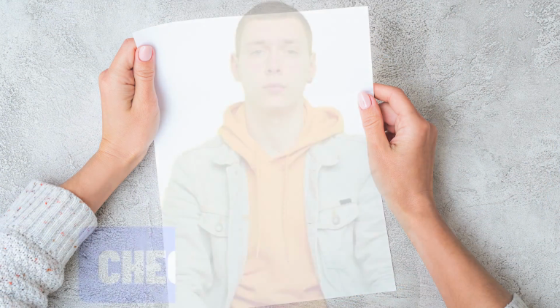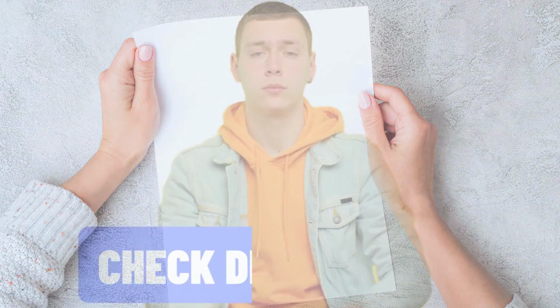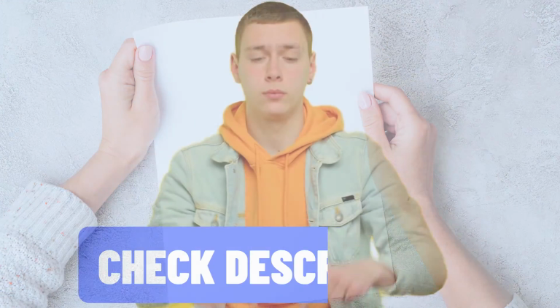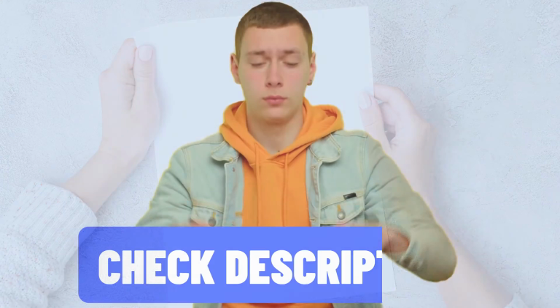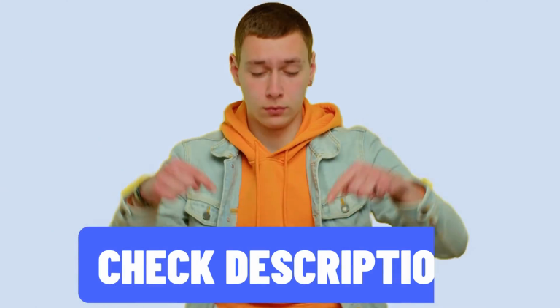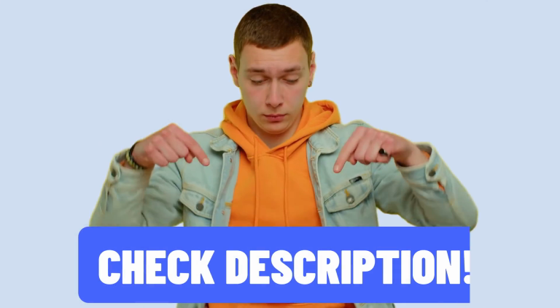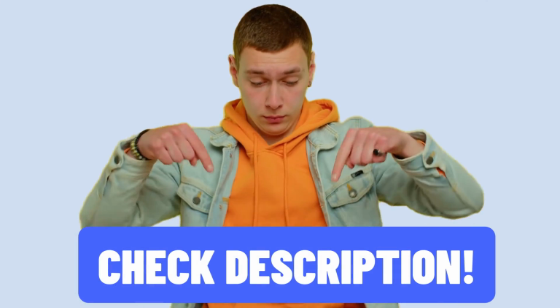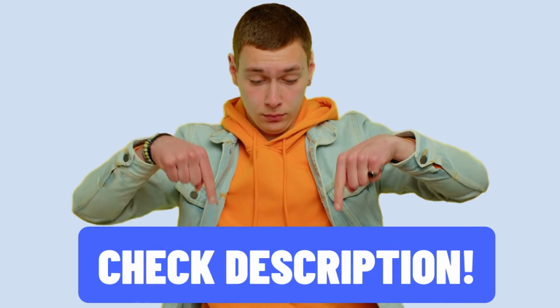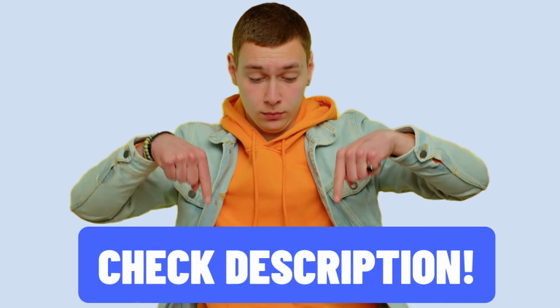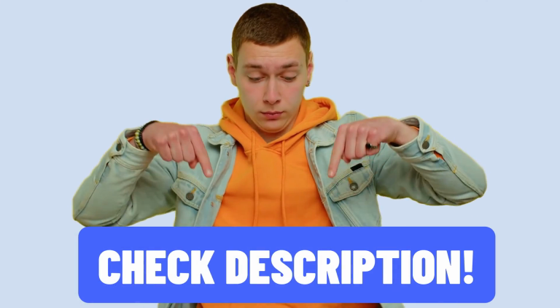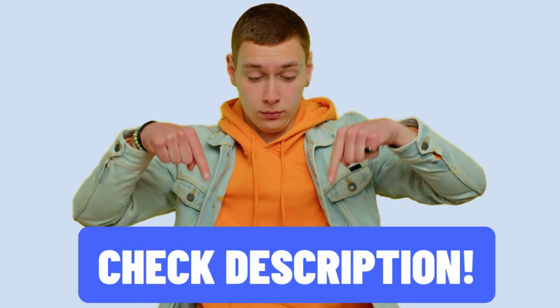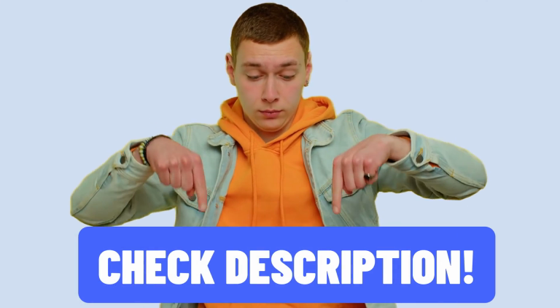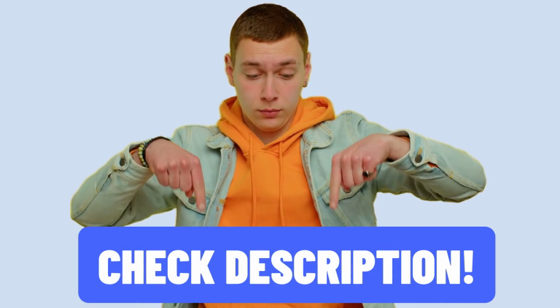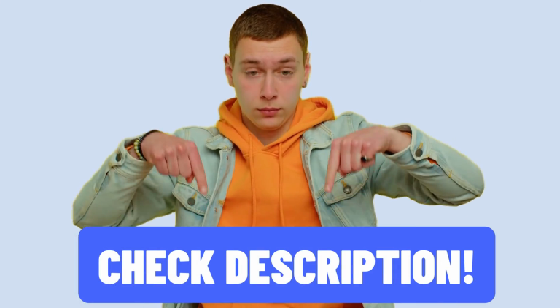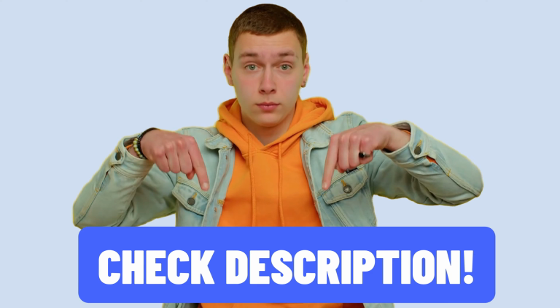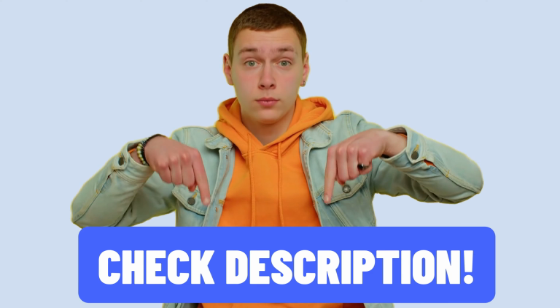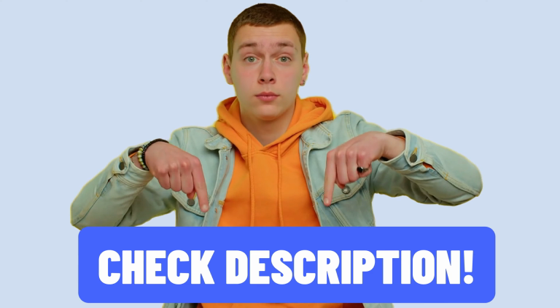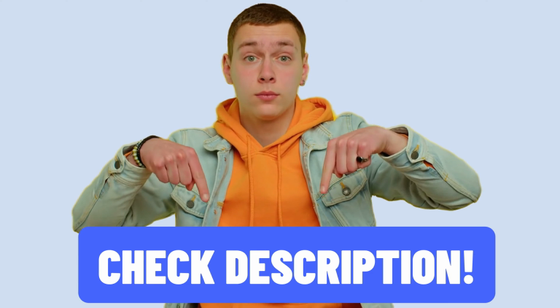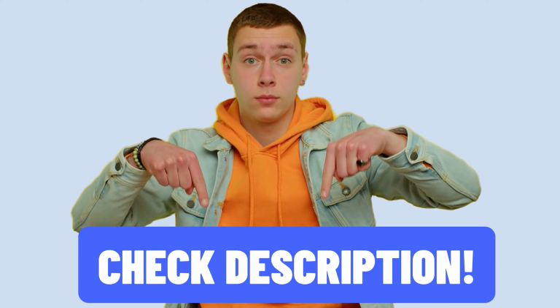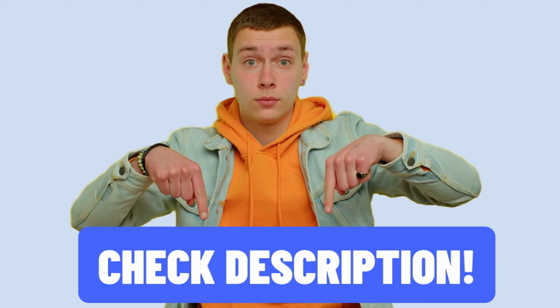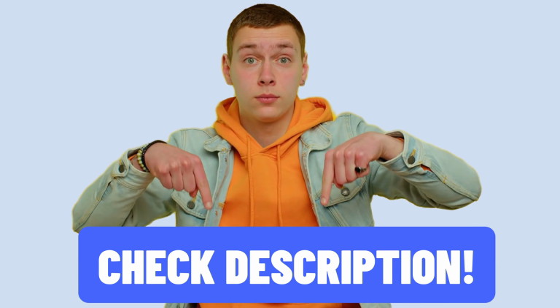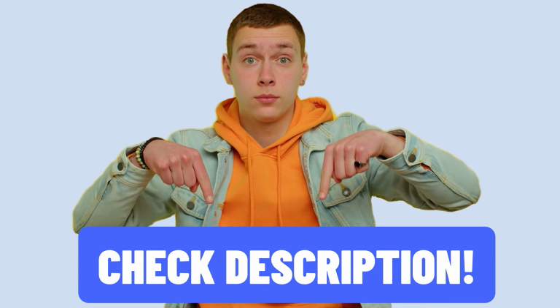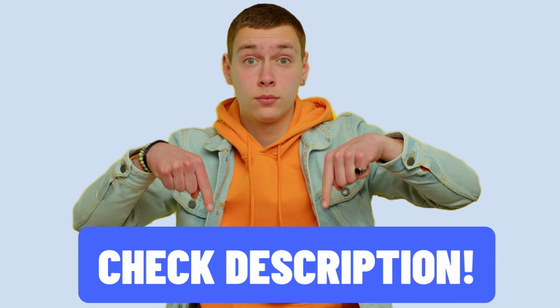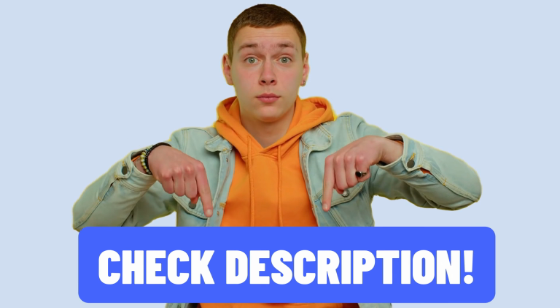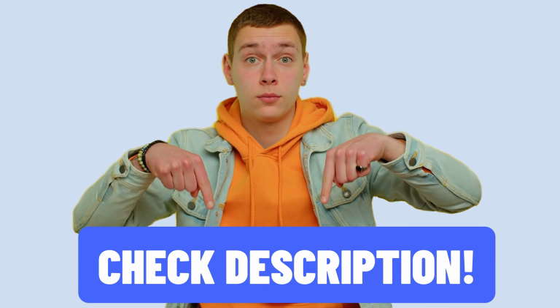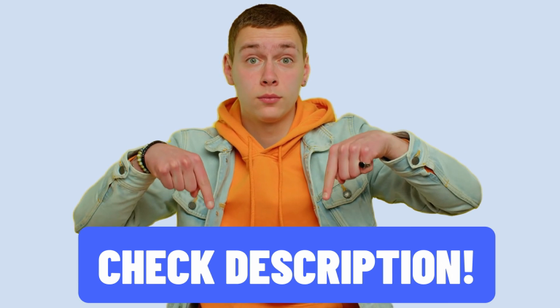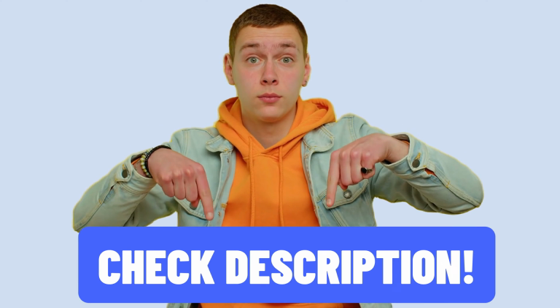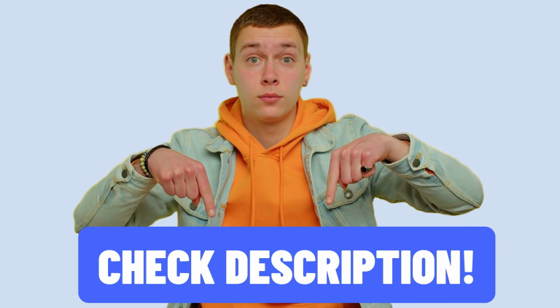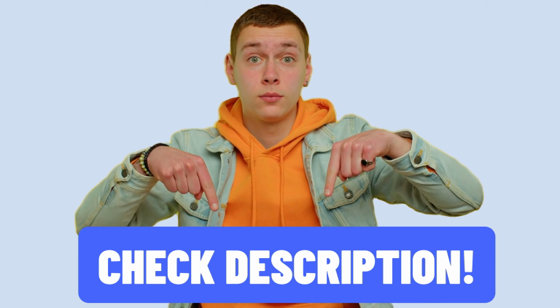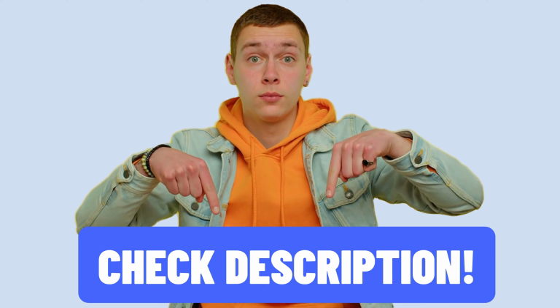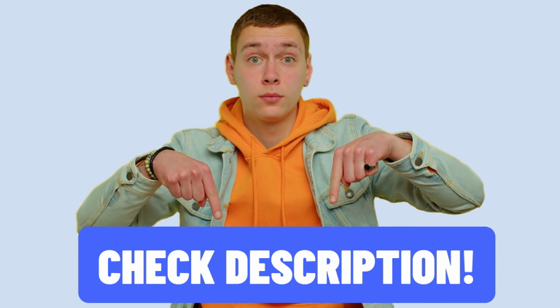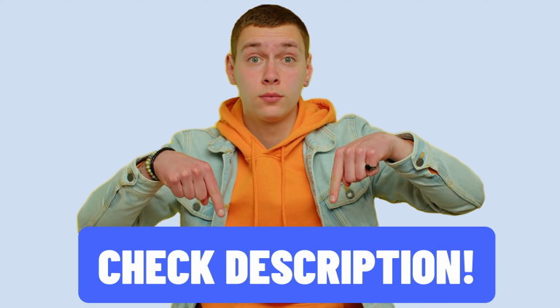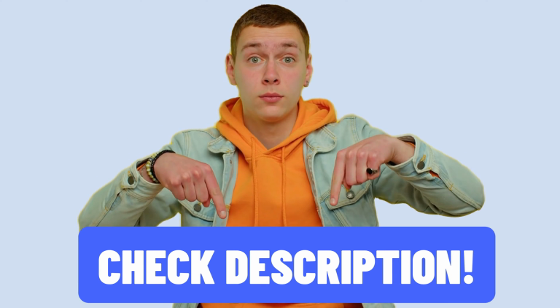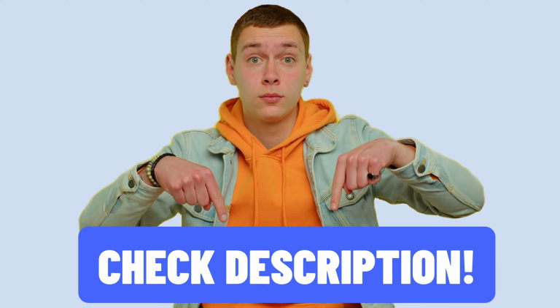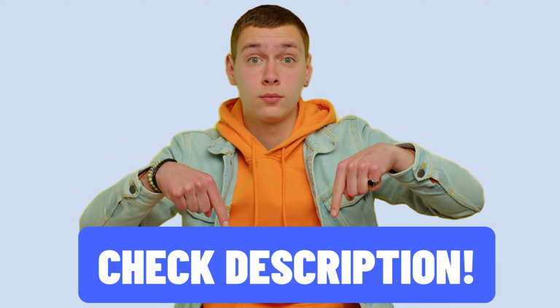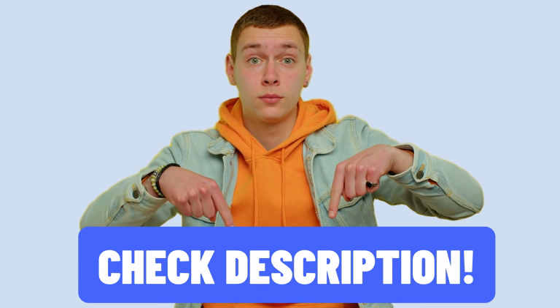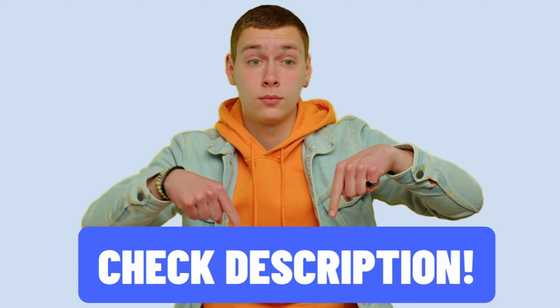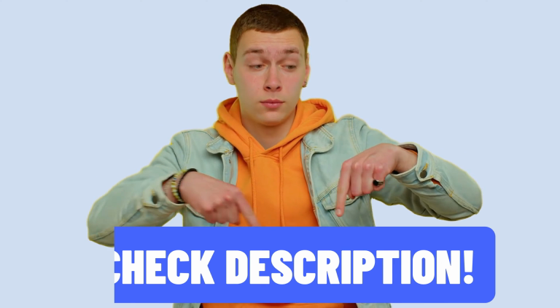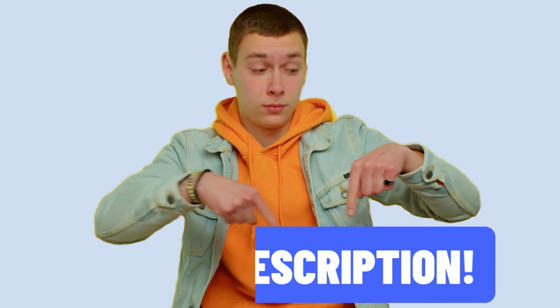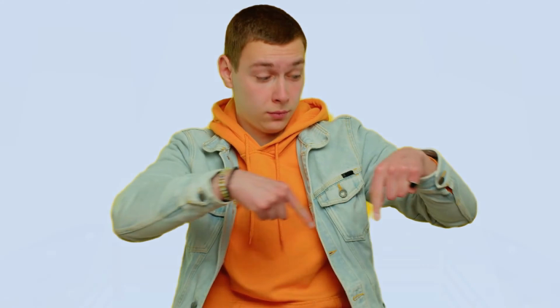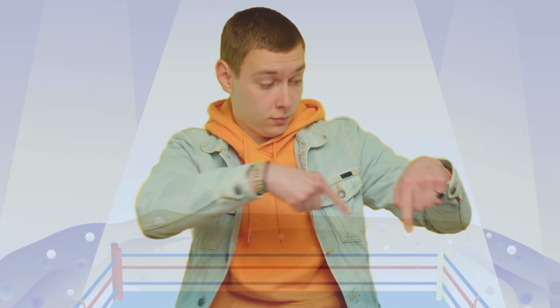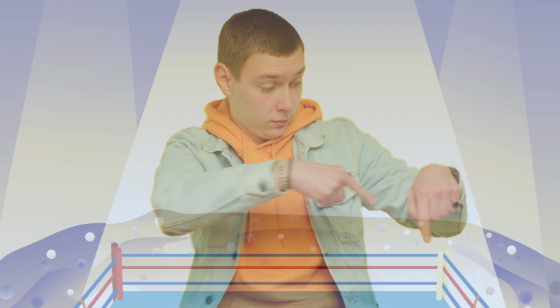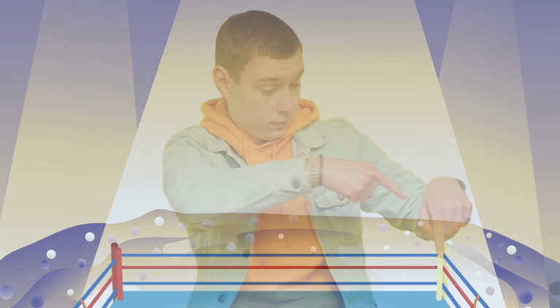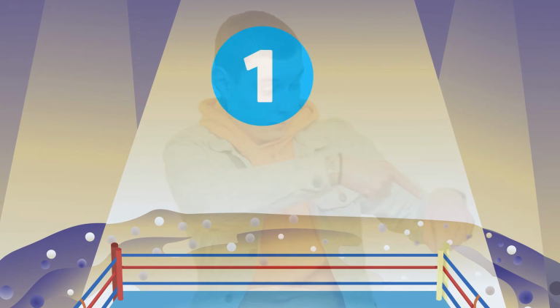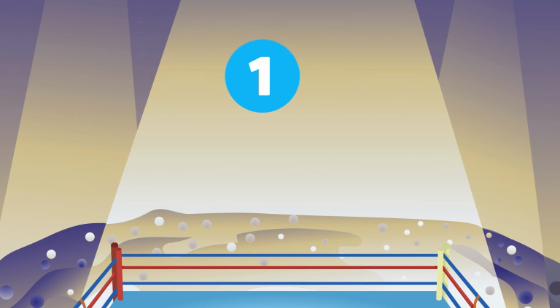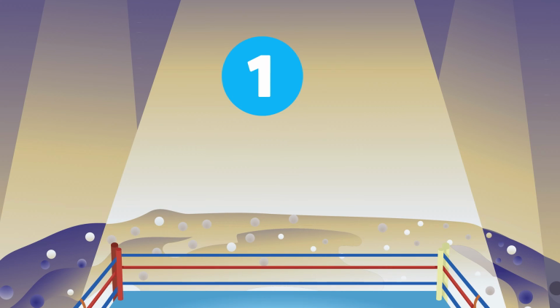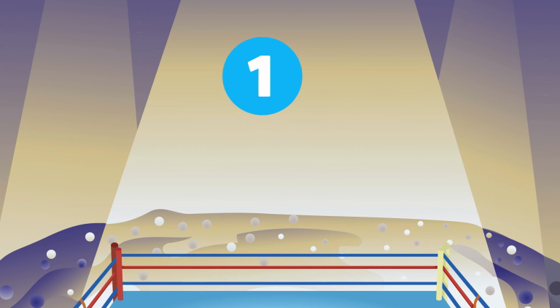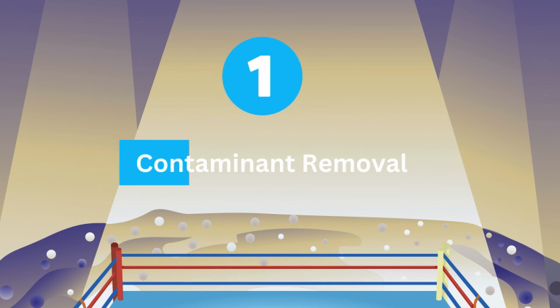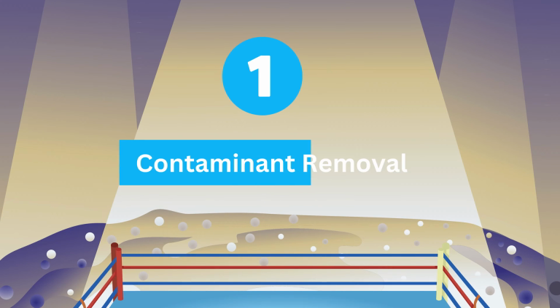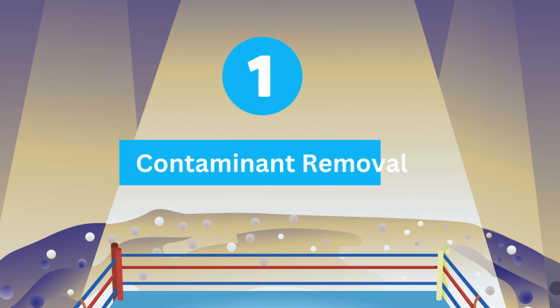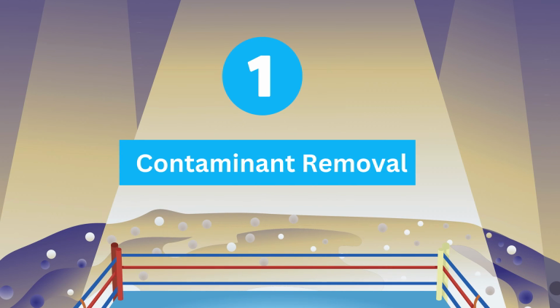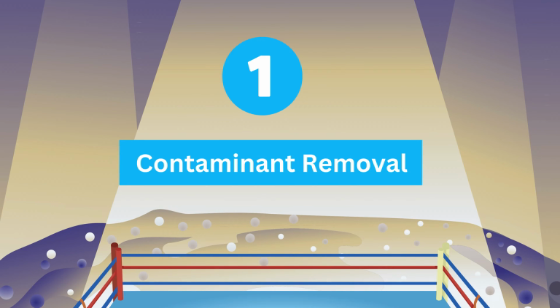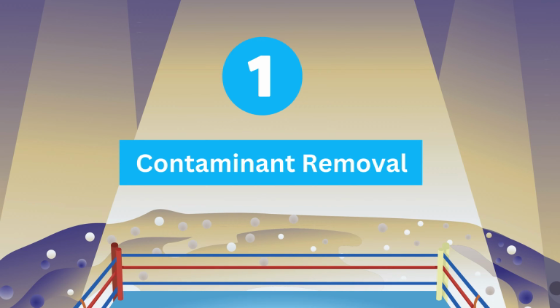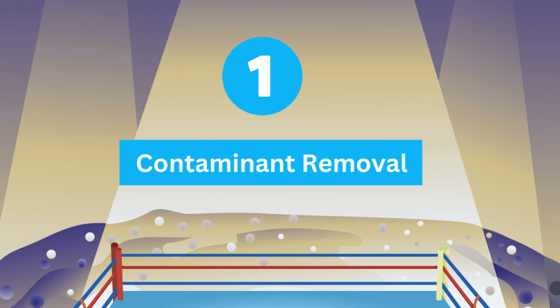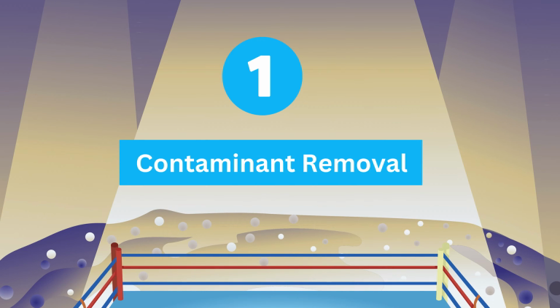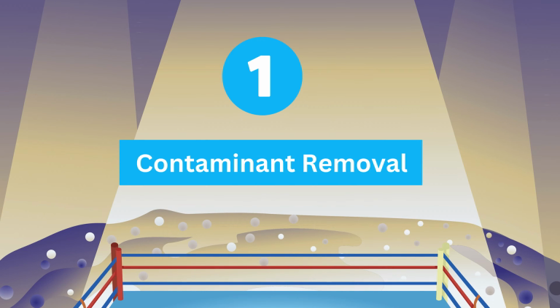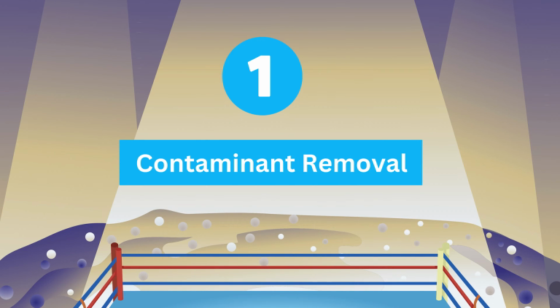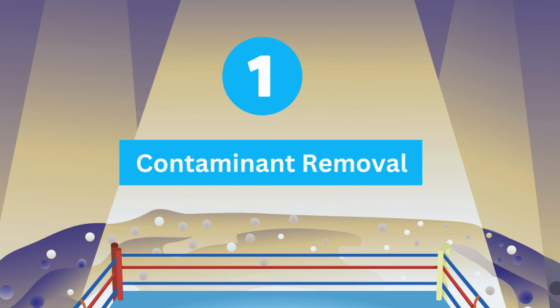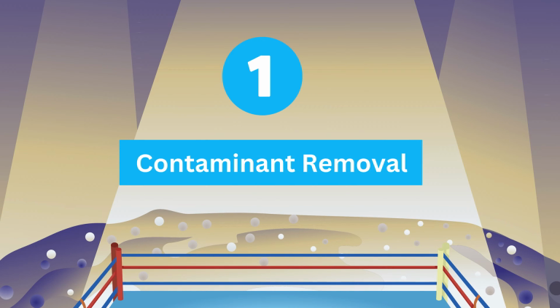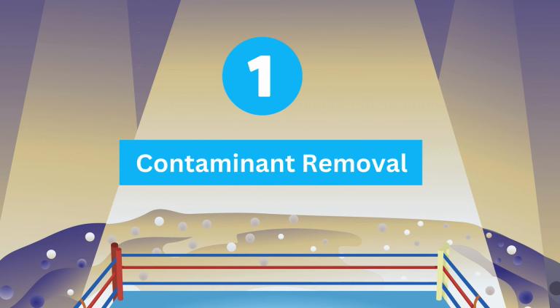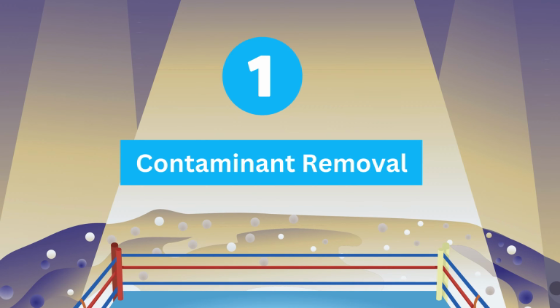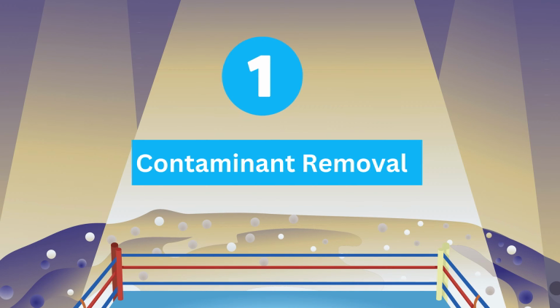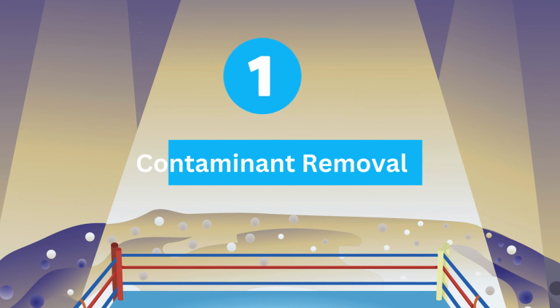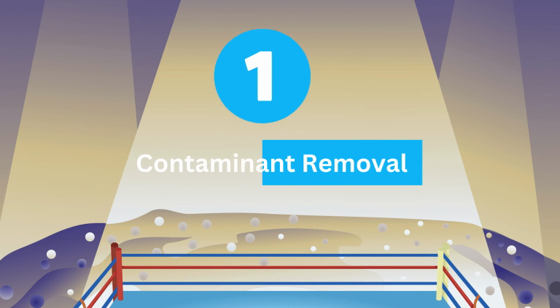As always, you'll find links to exclusive discounts in the description below. Round number one: contaminant removal.